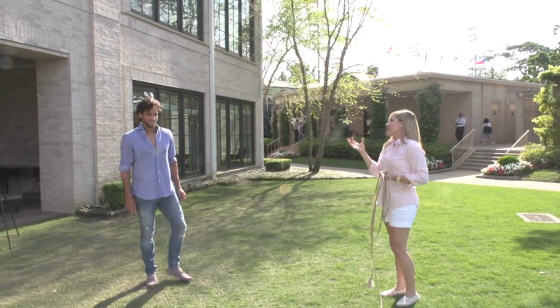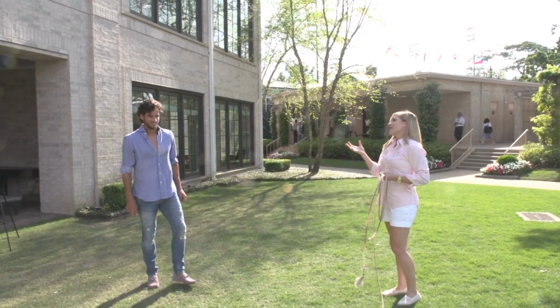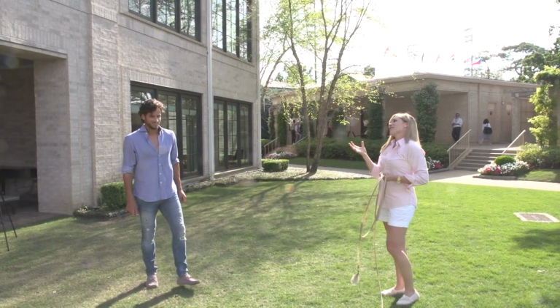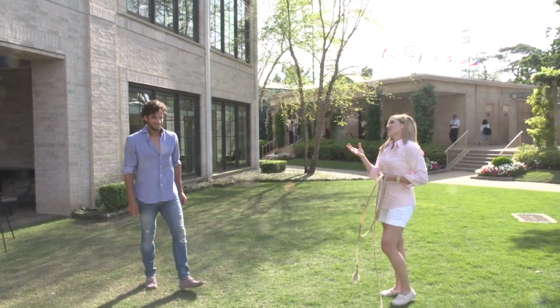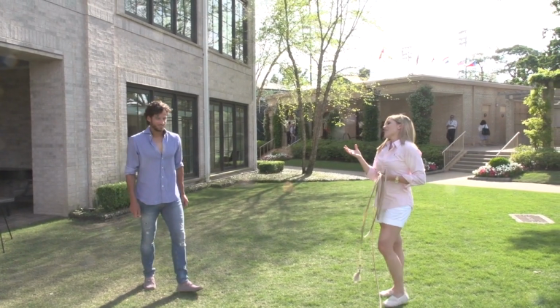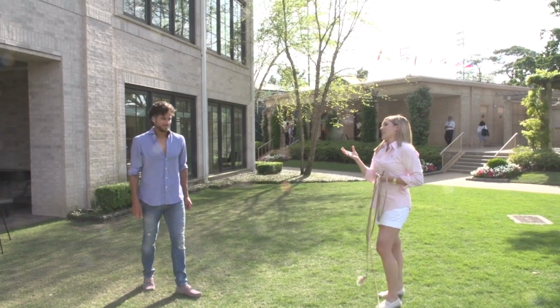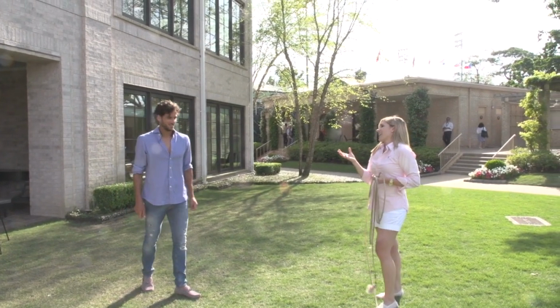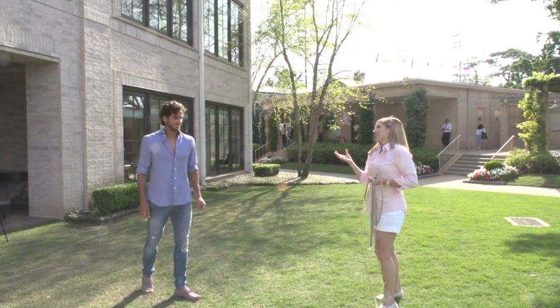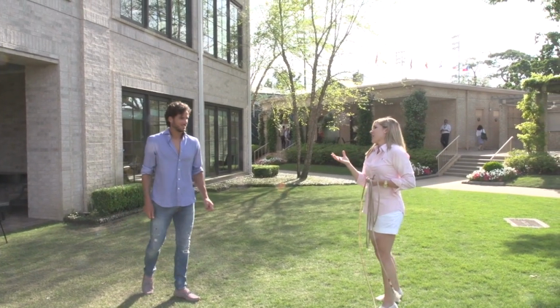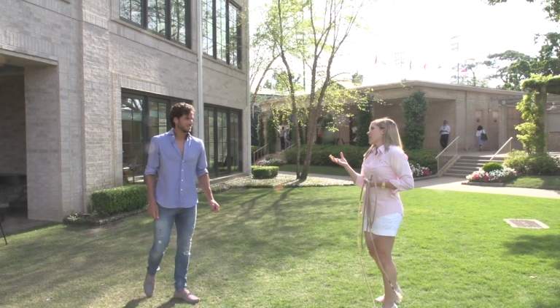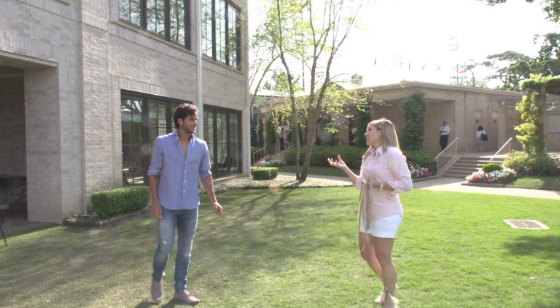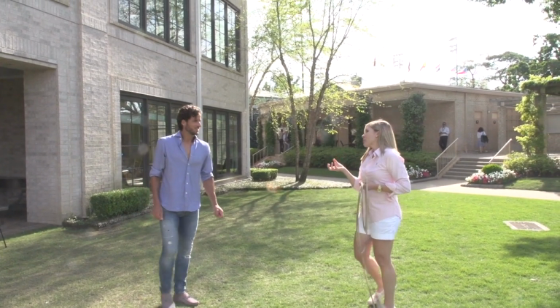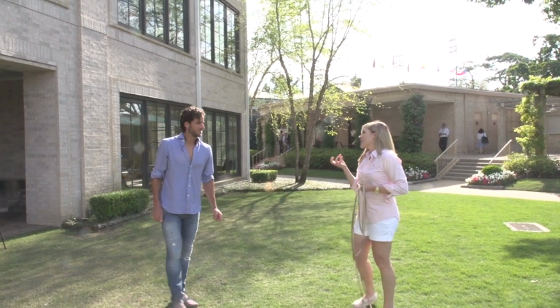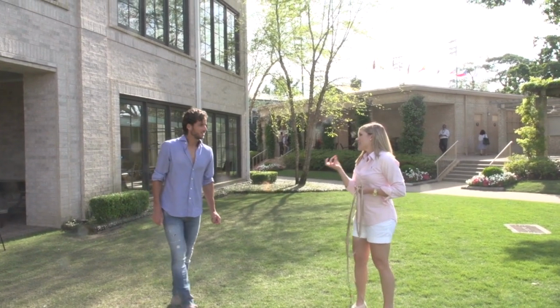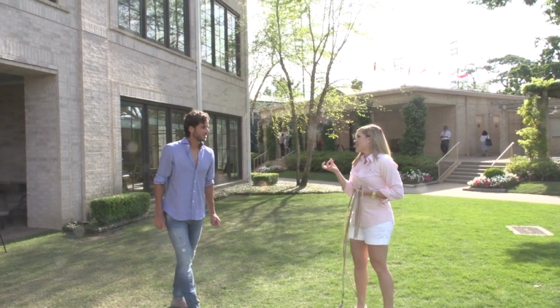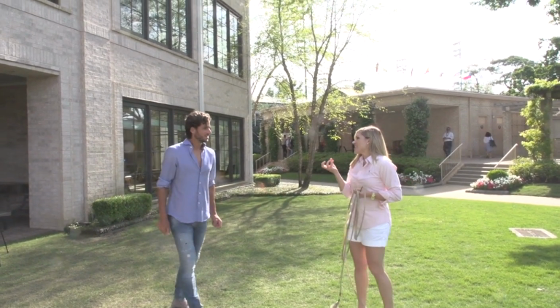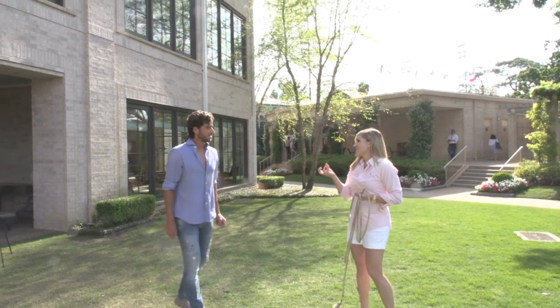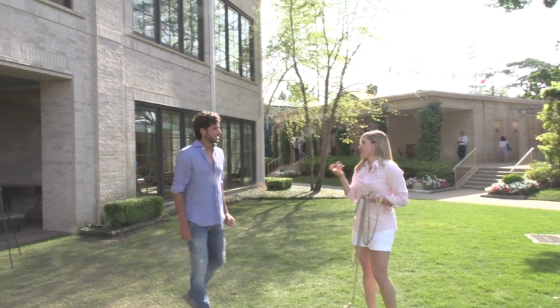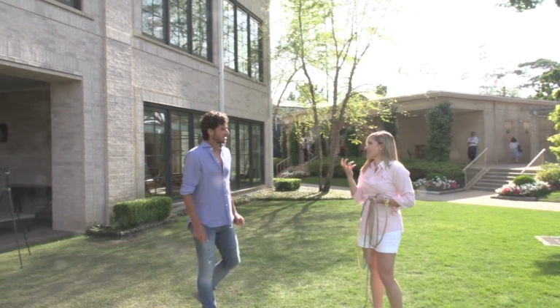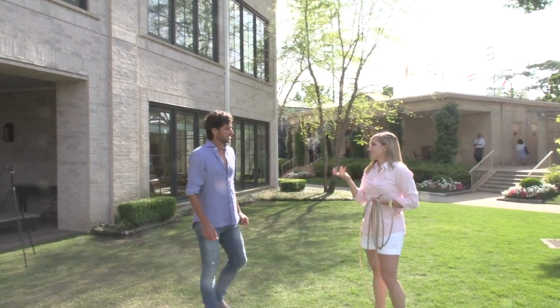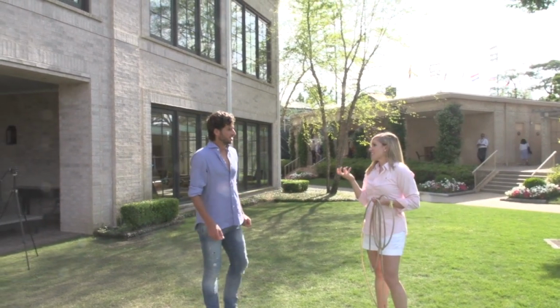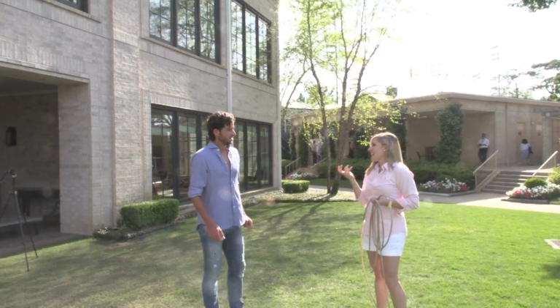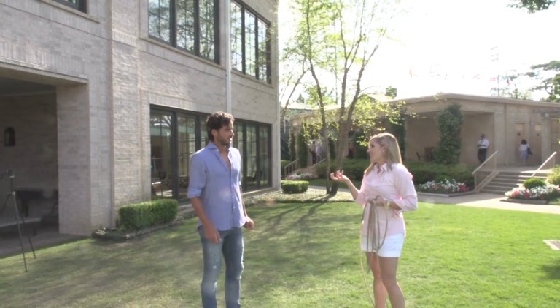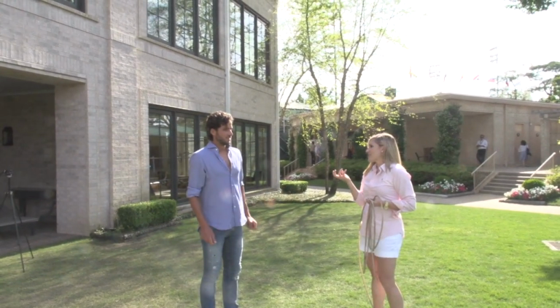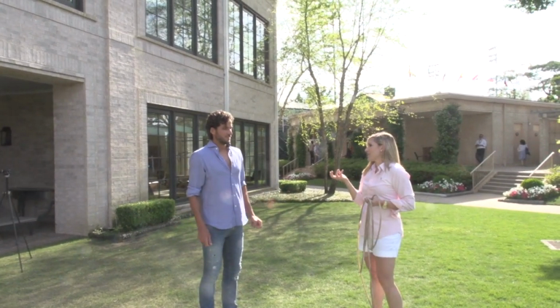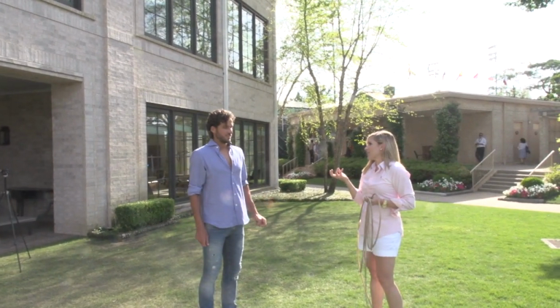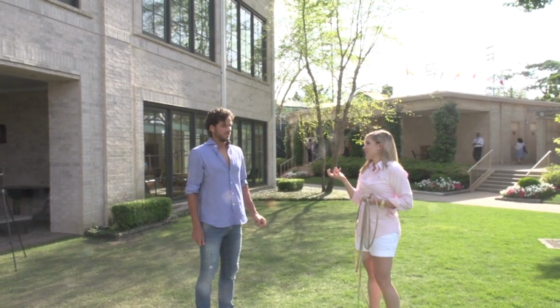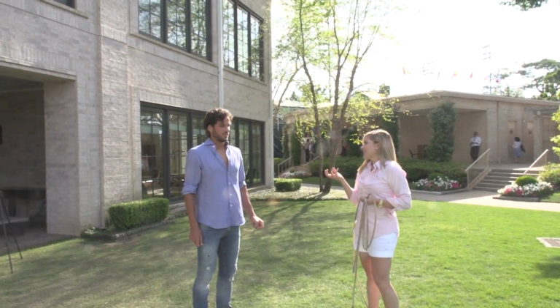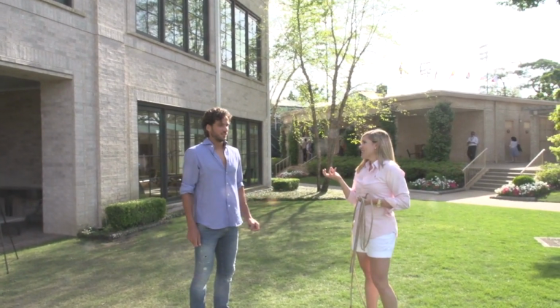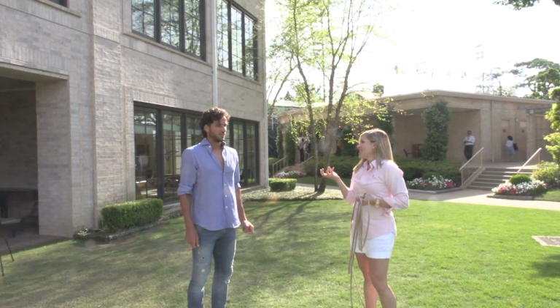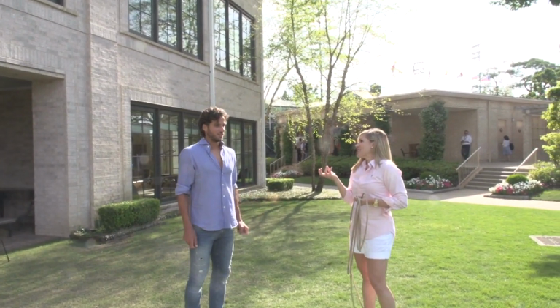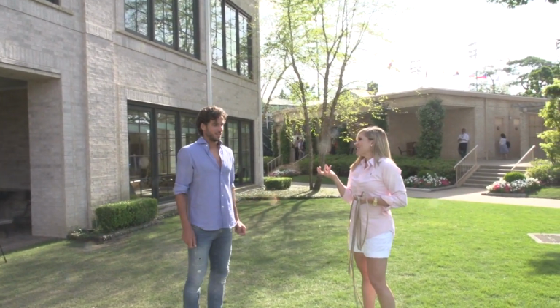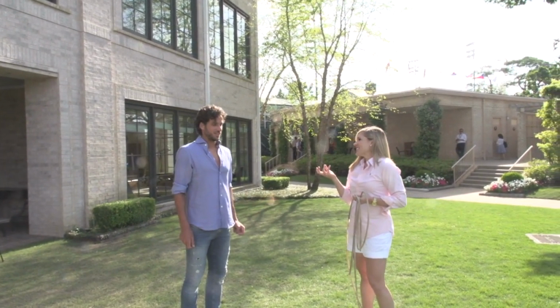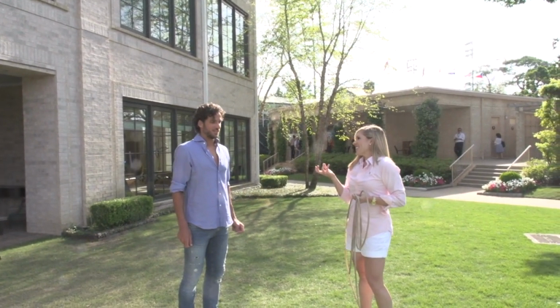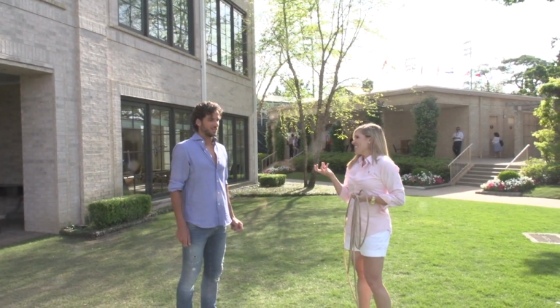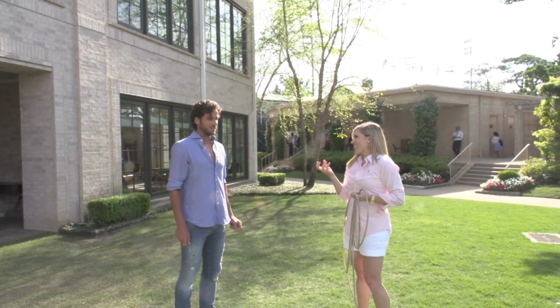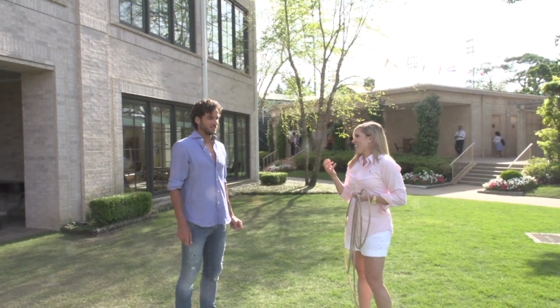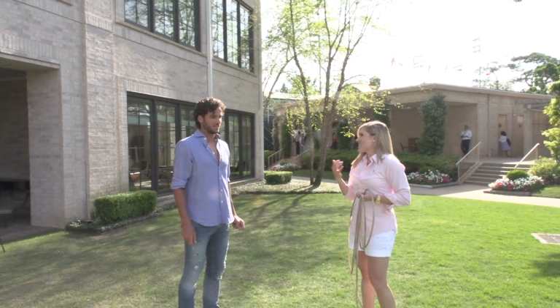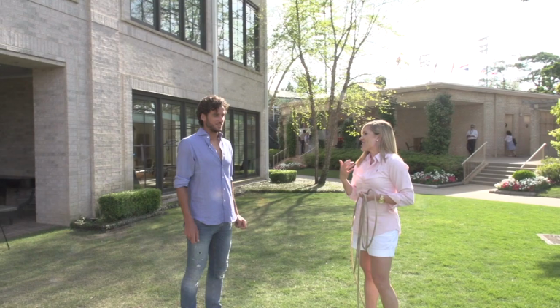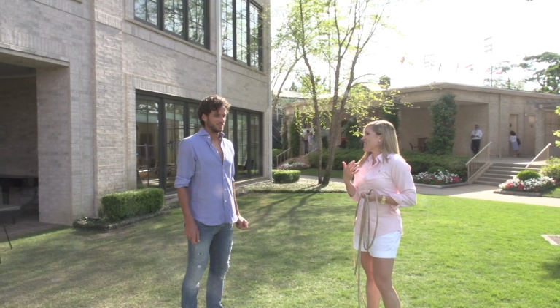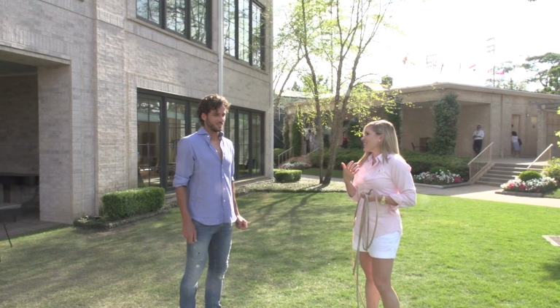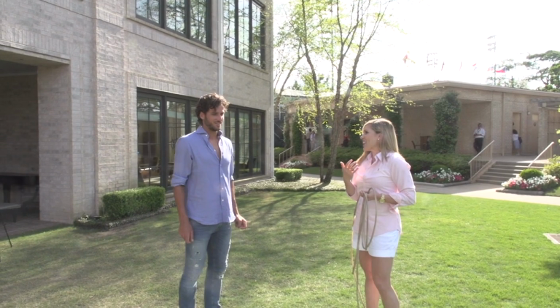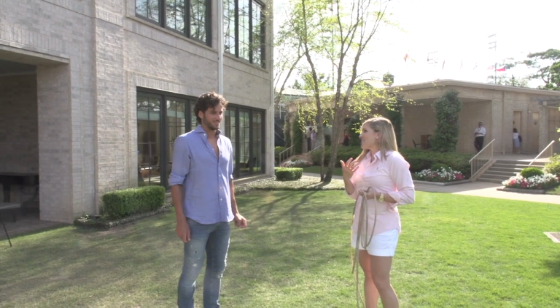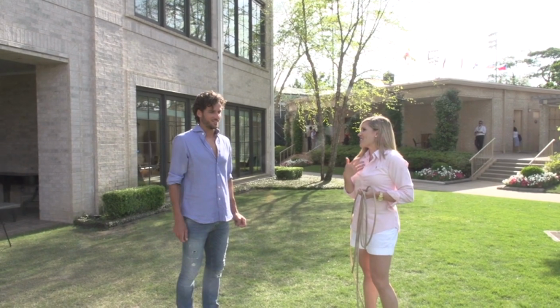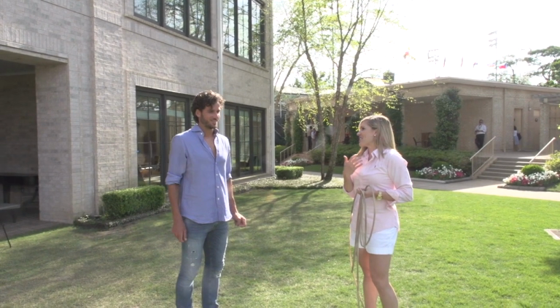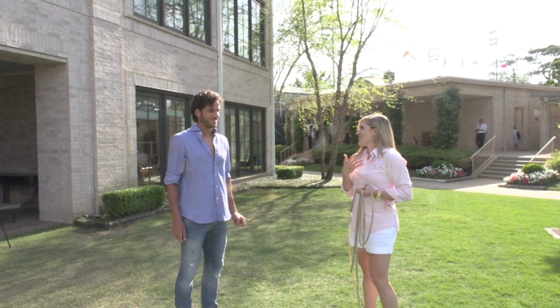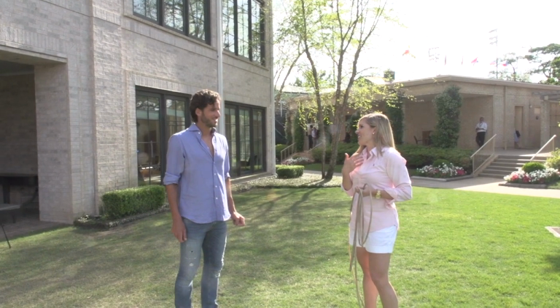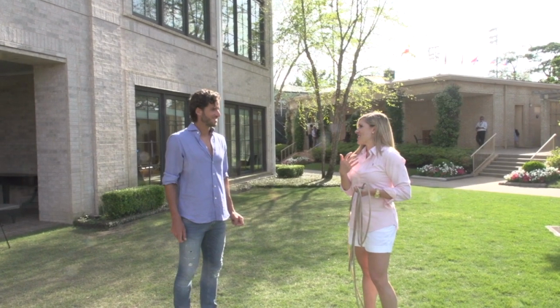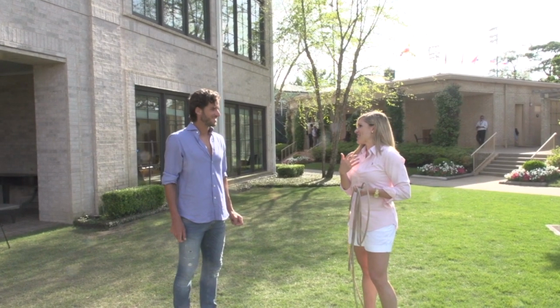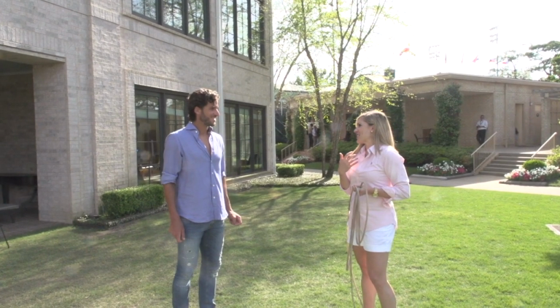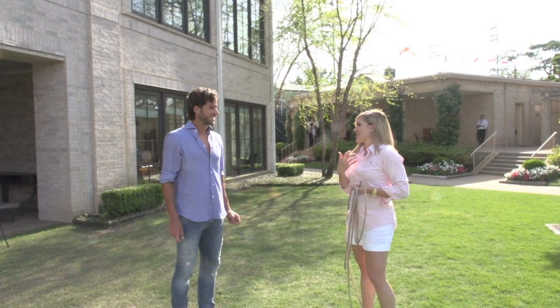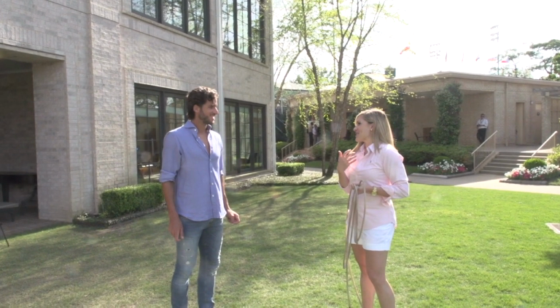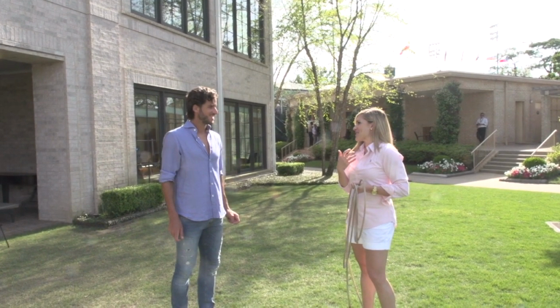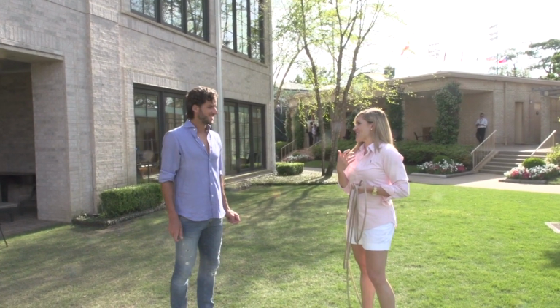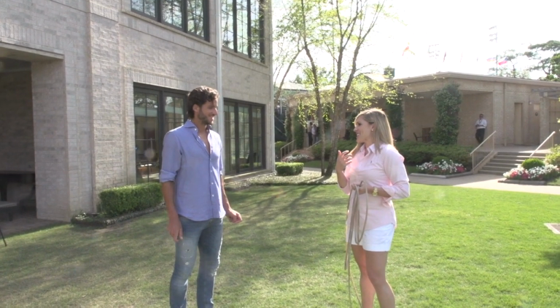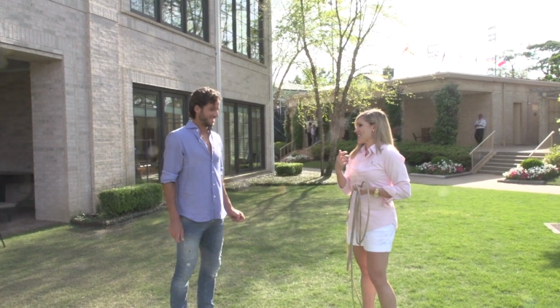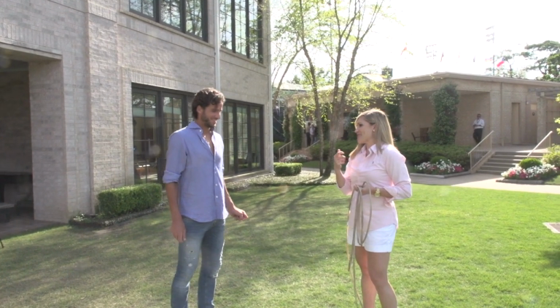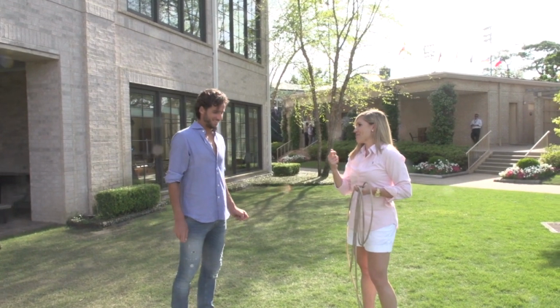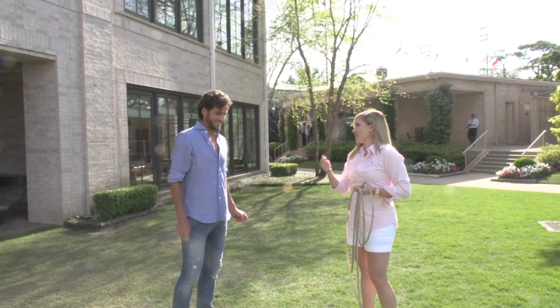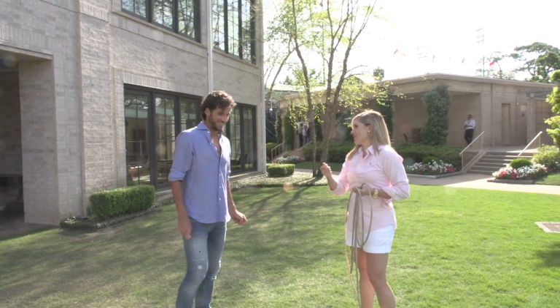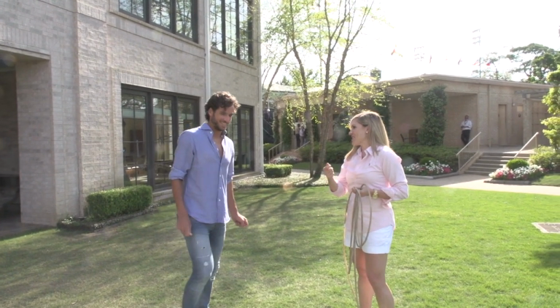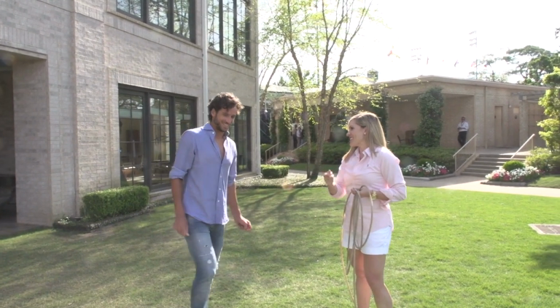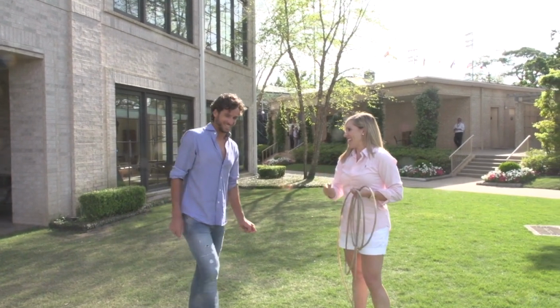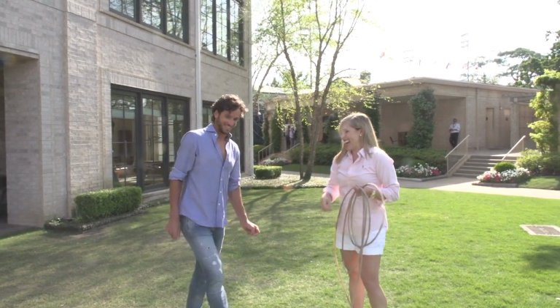But here's the thing — we need something to lasso. So I'm going to volunteer to be the bull today.